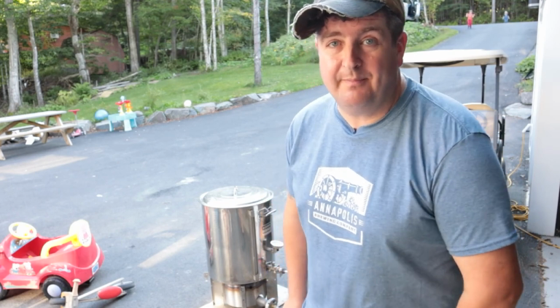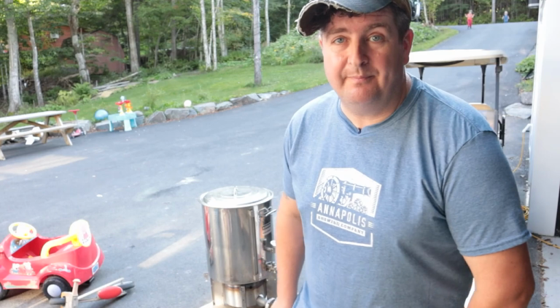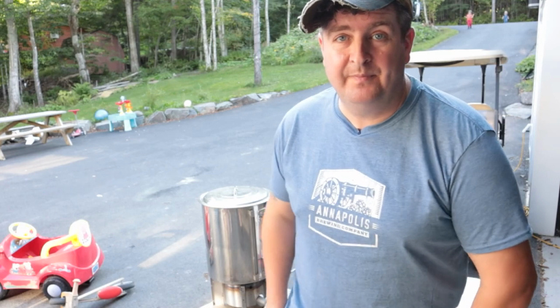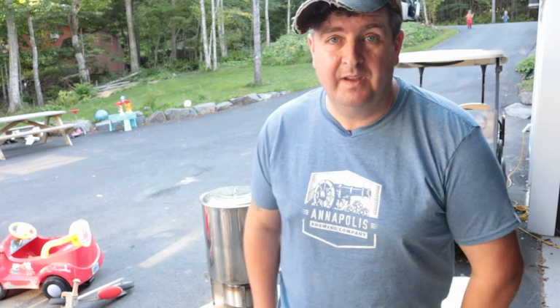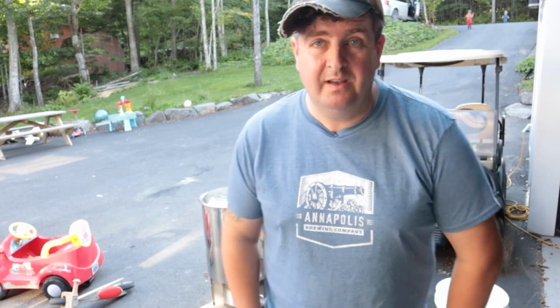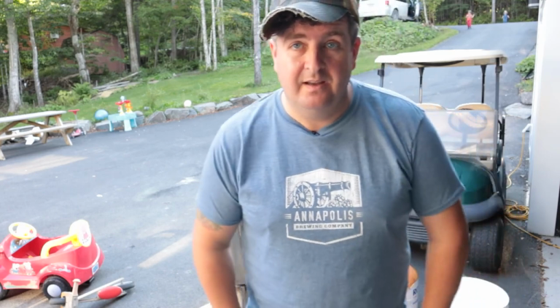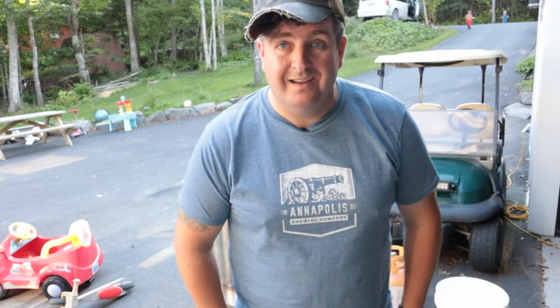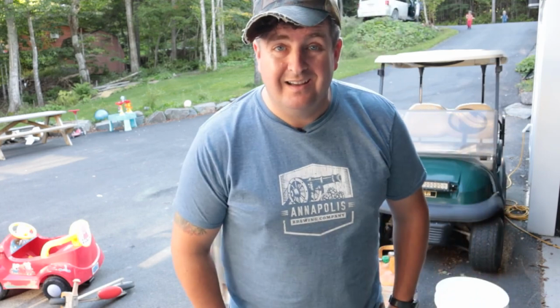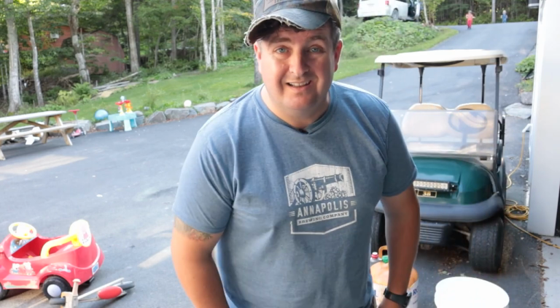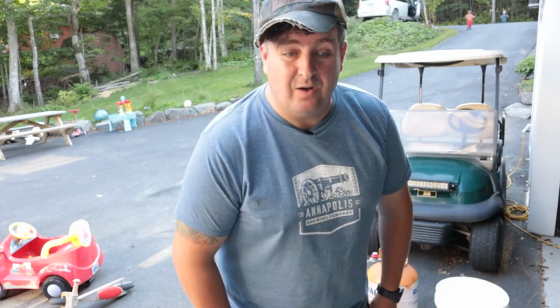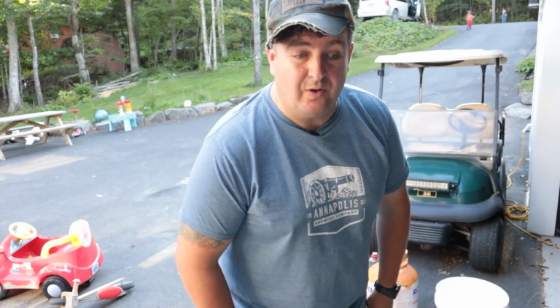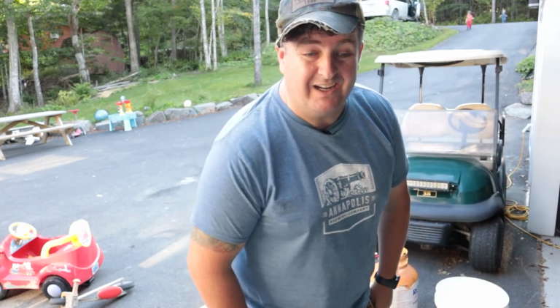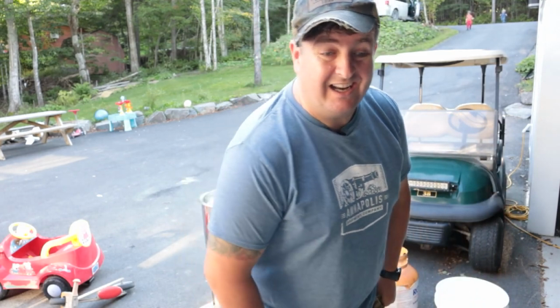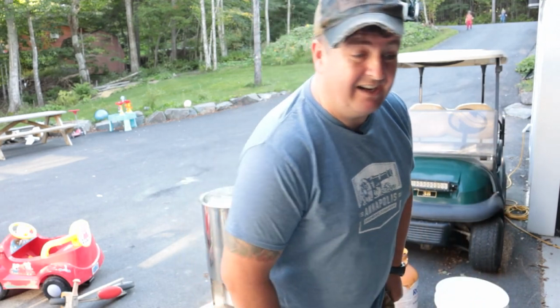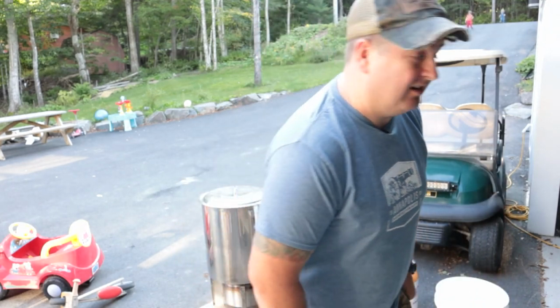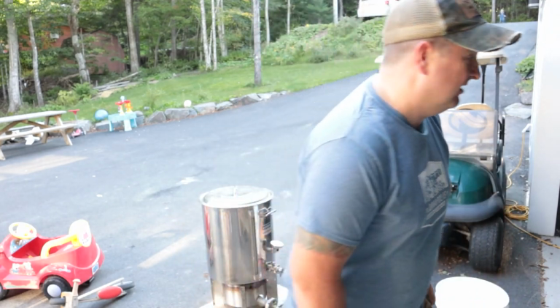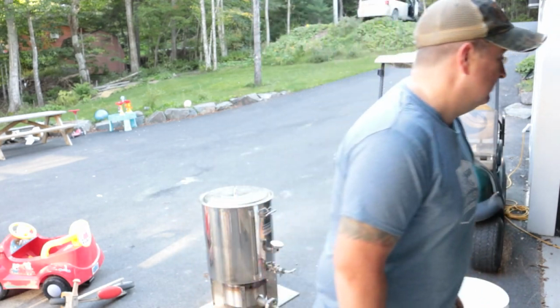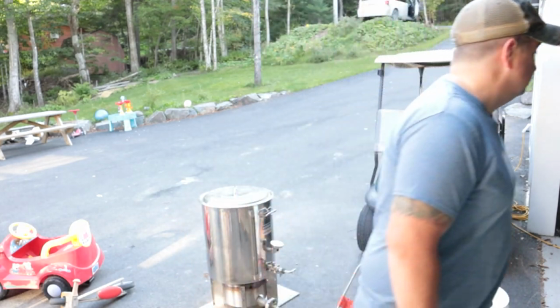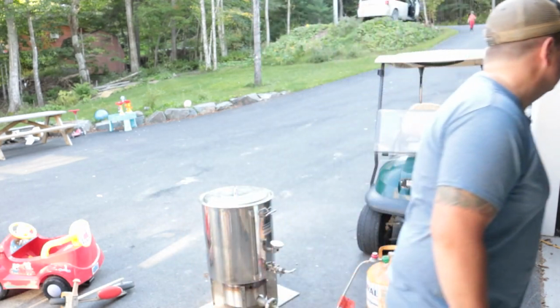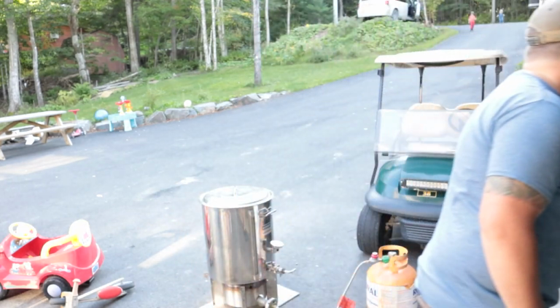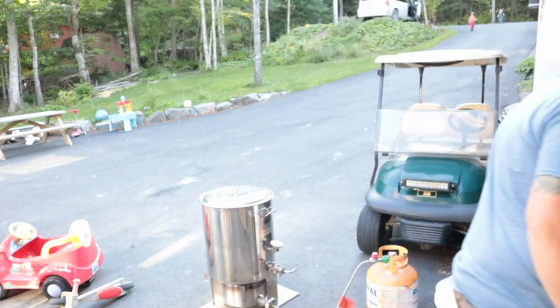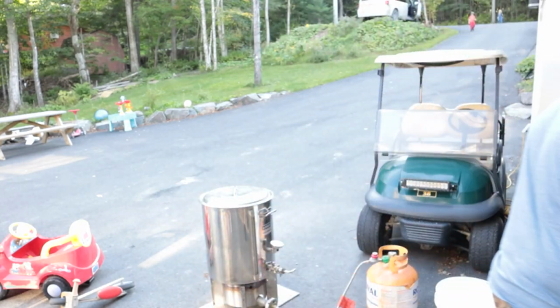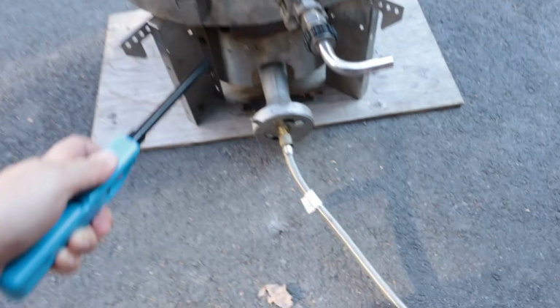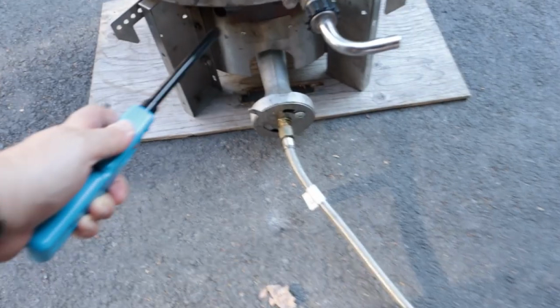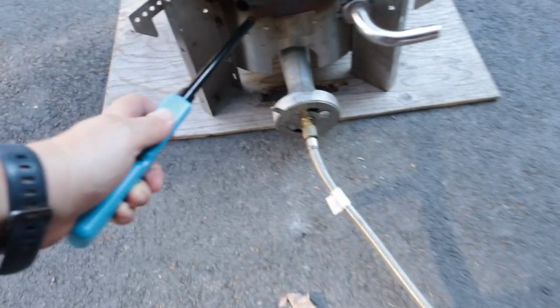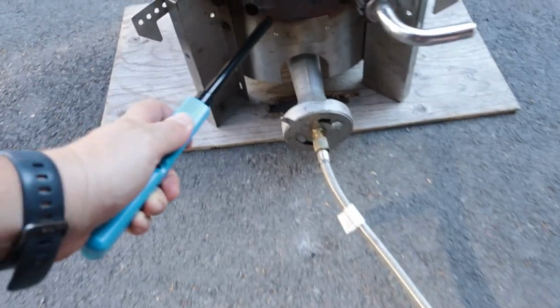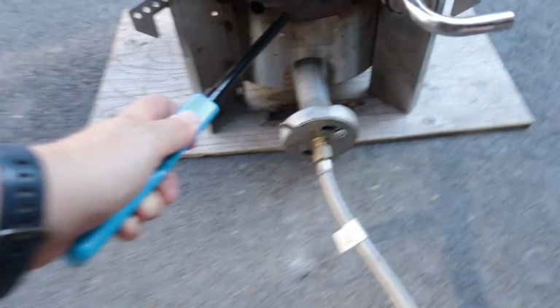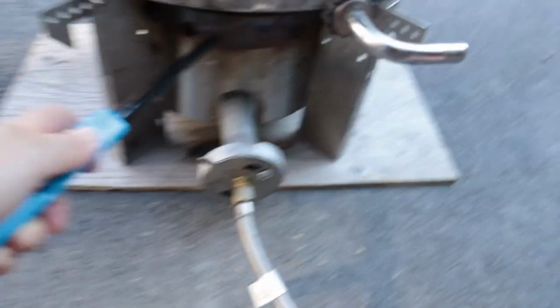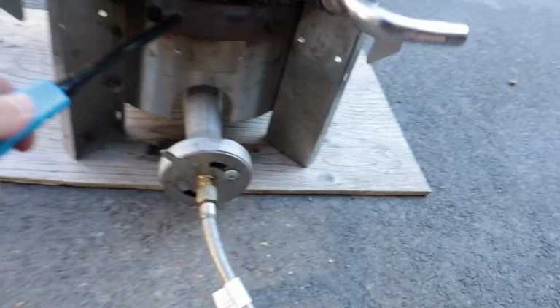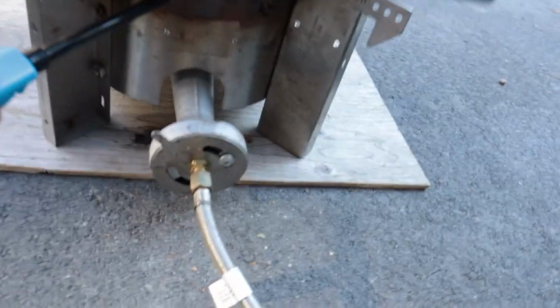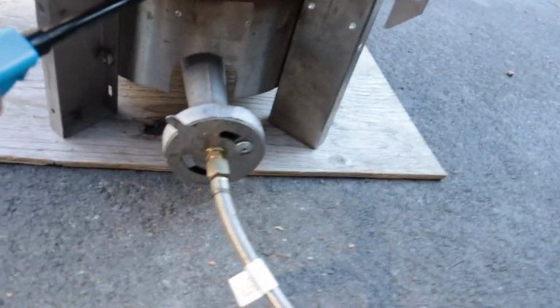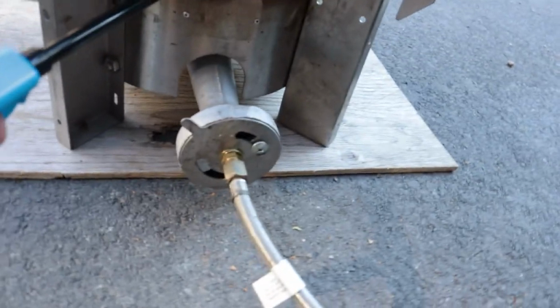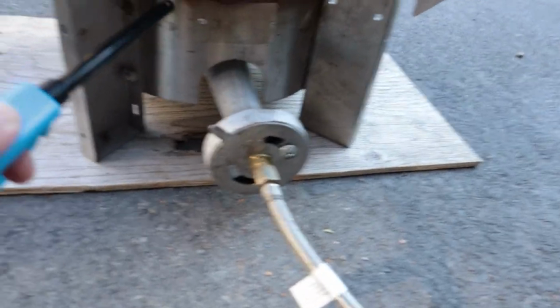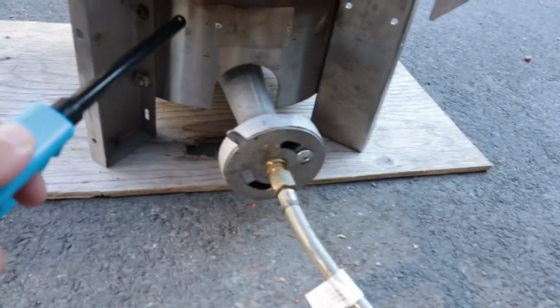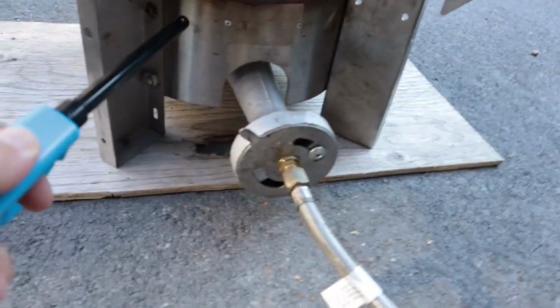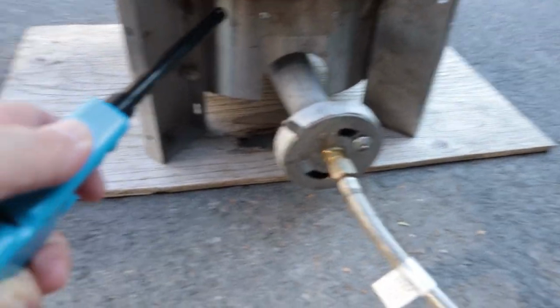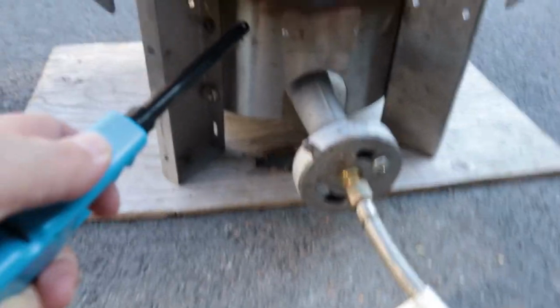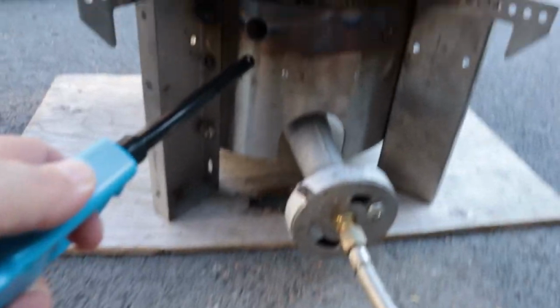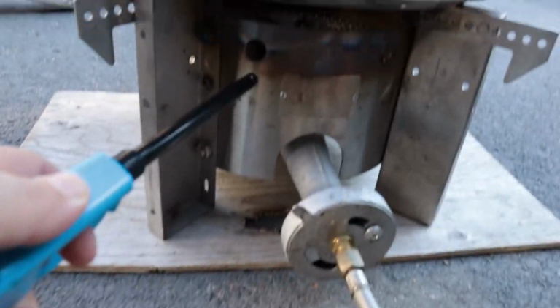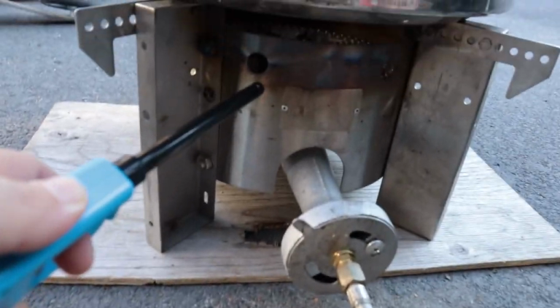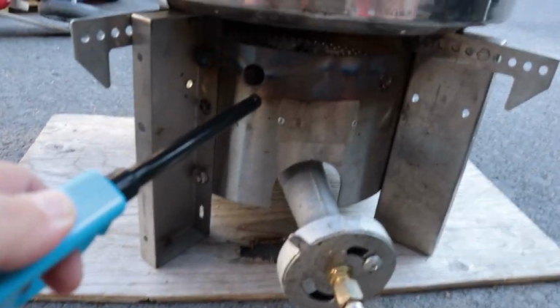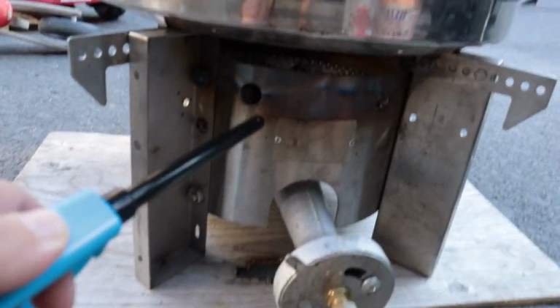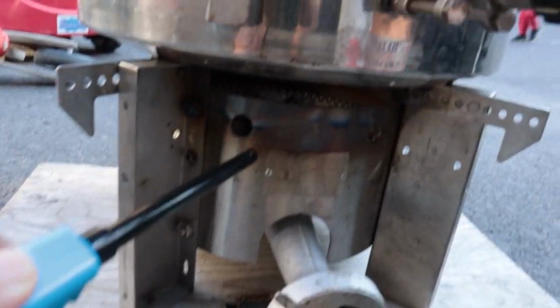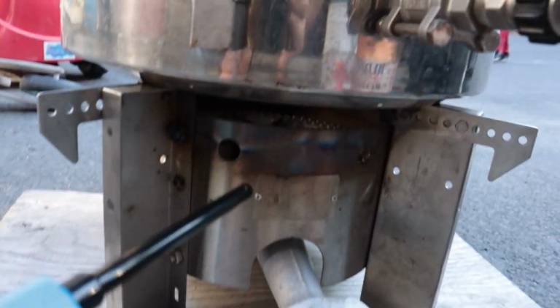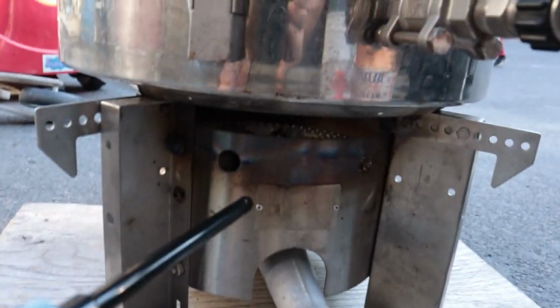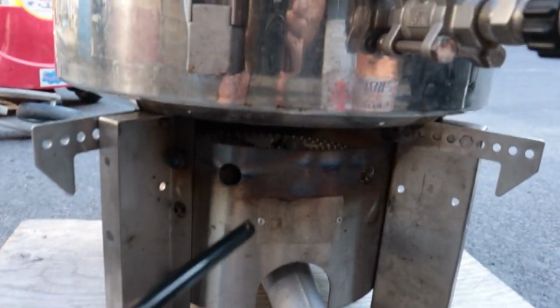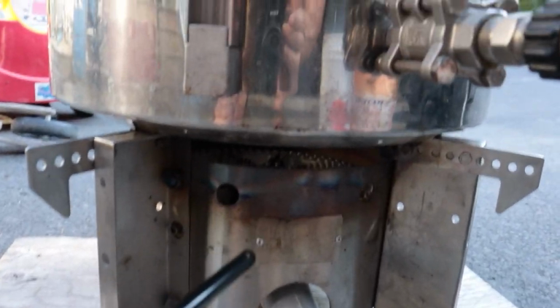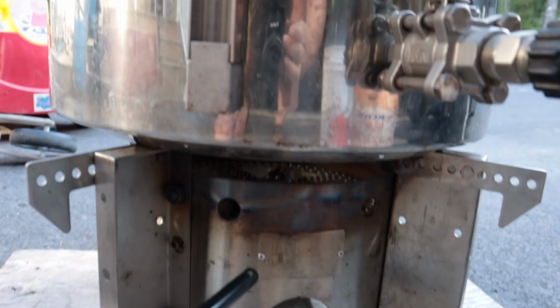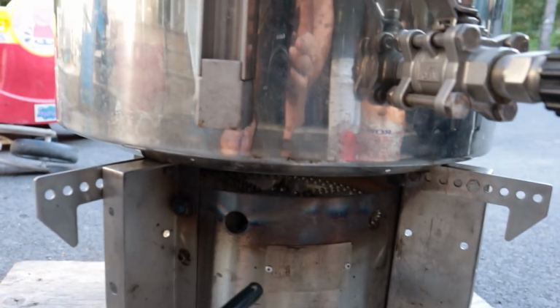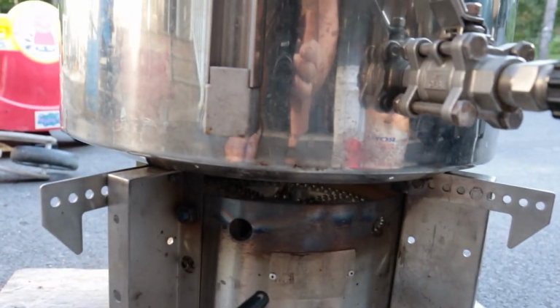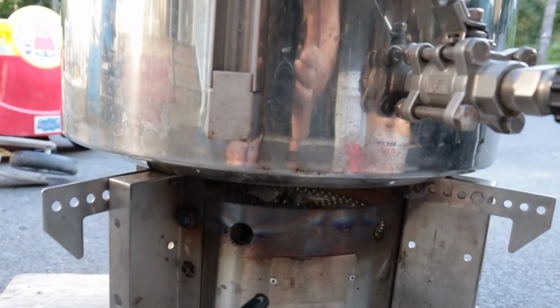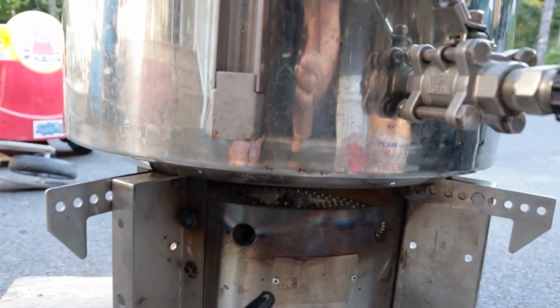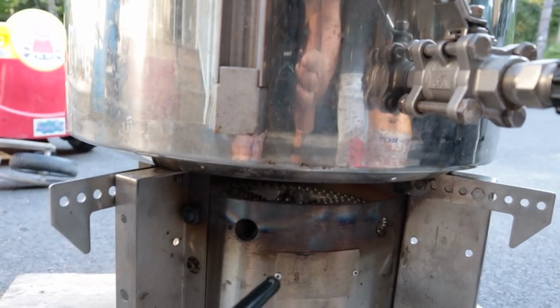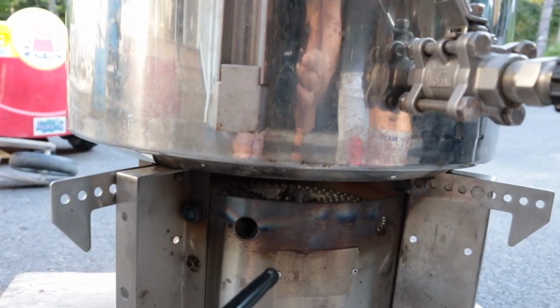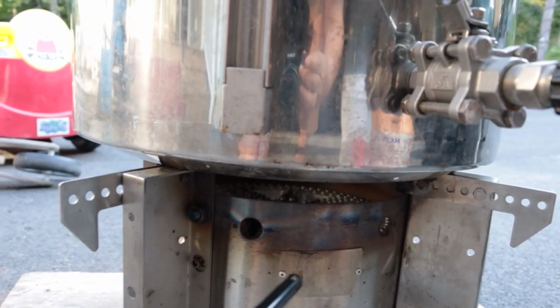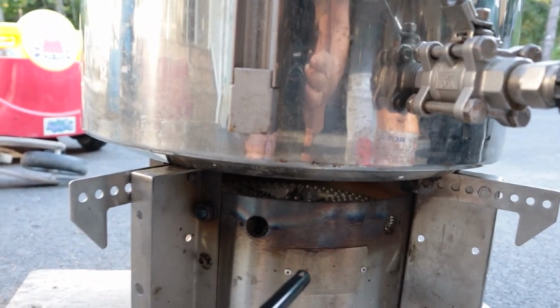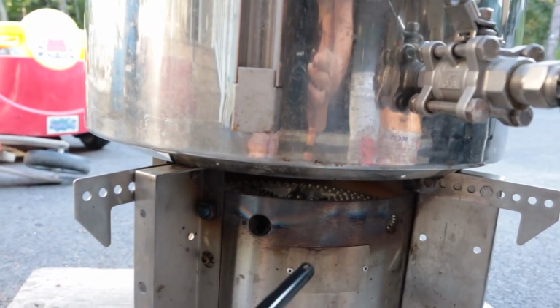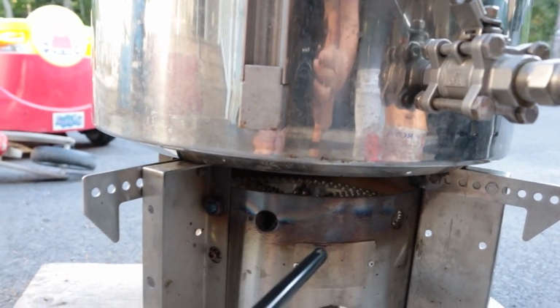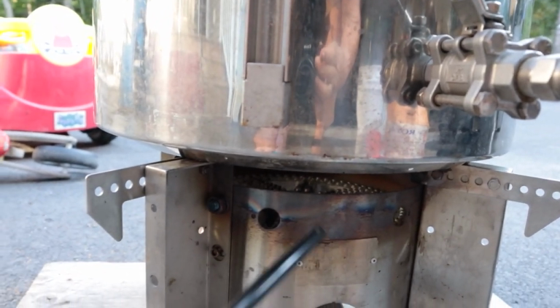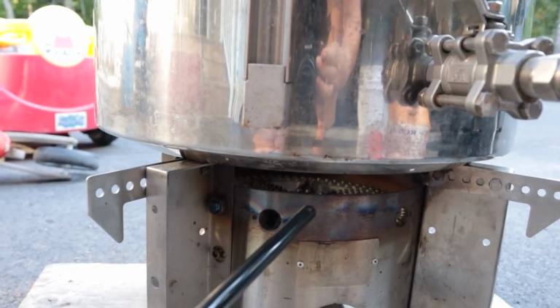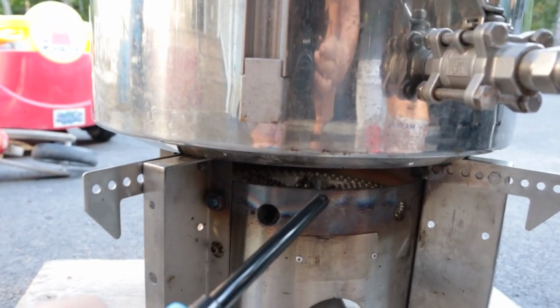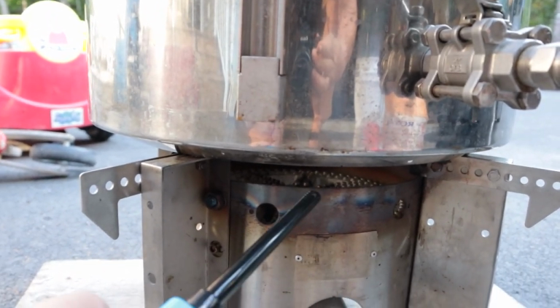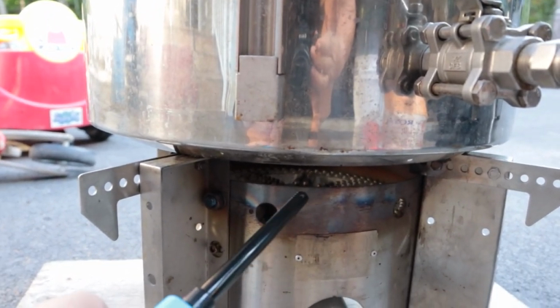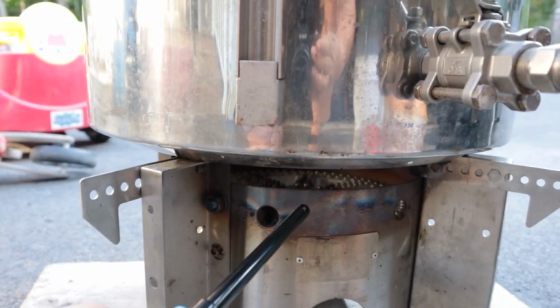Fire it up — quick note to self: when you're using a 140,000 BTU burner, you don't need to turn it up too much.